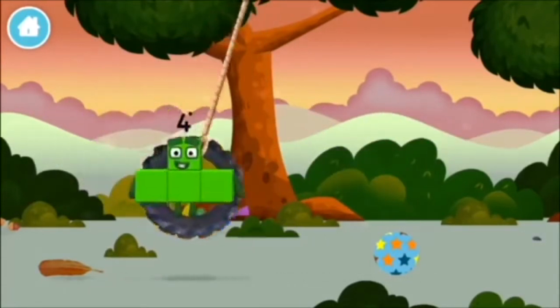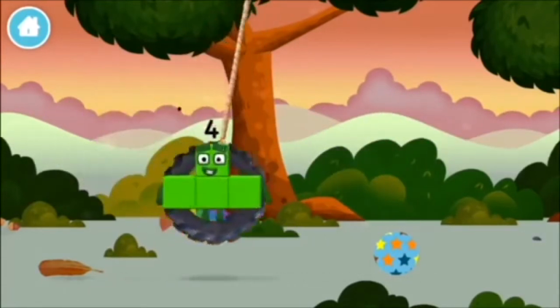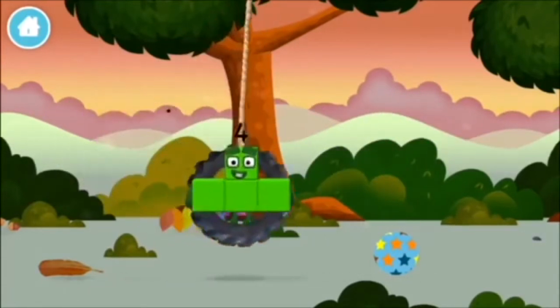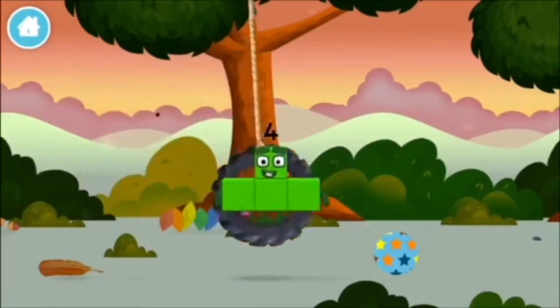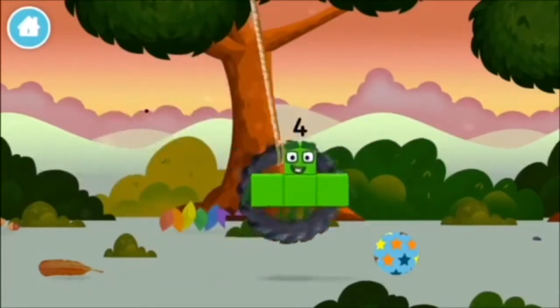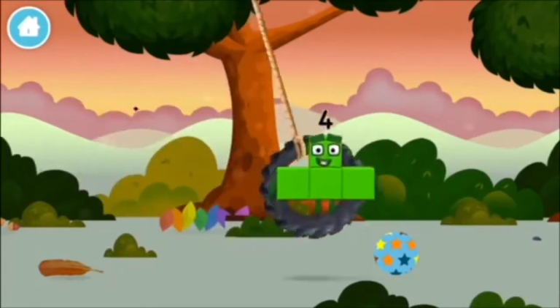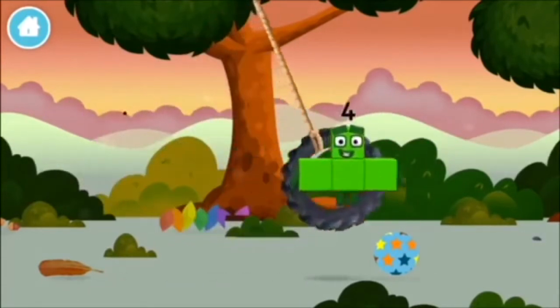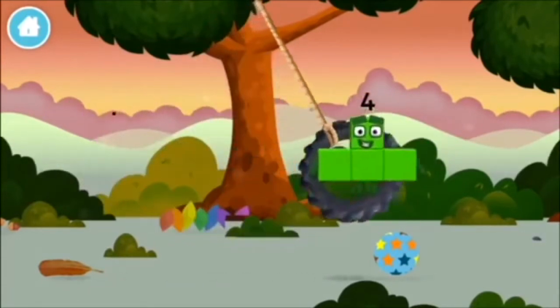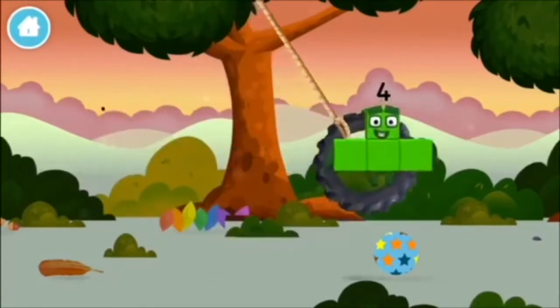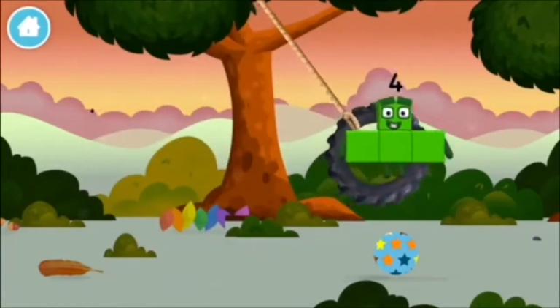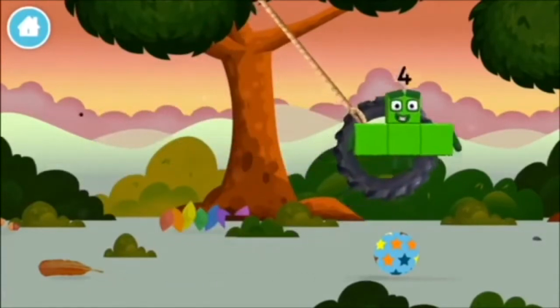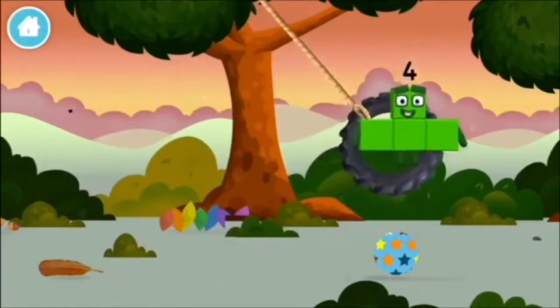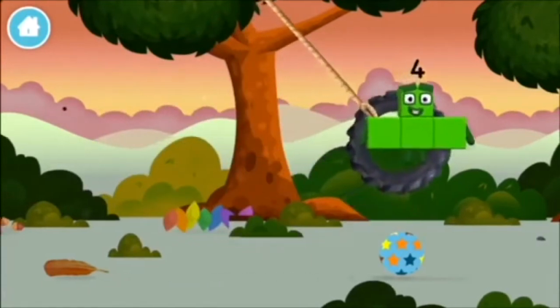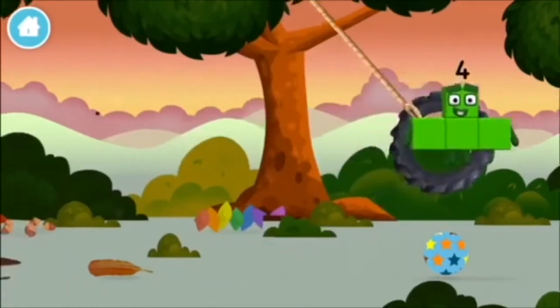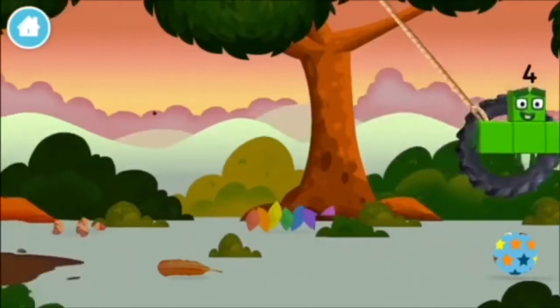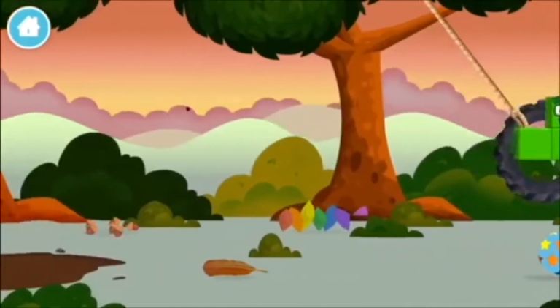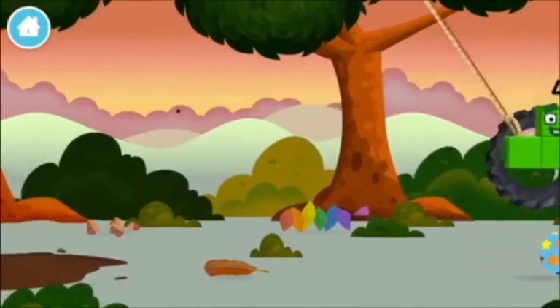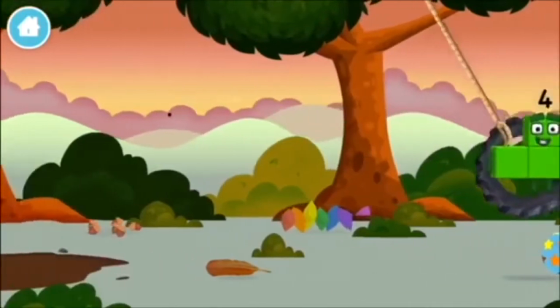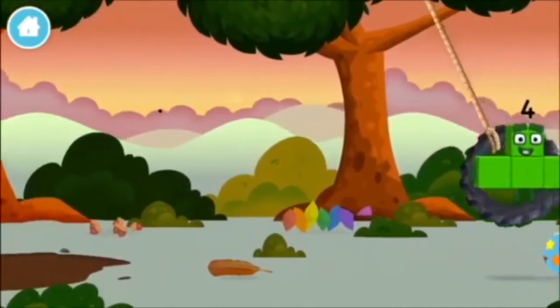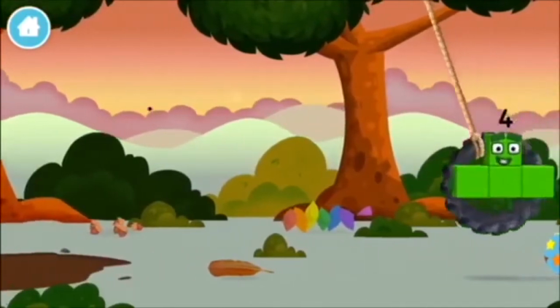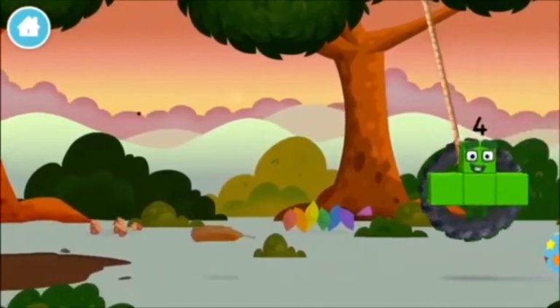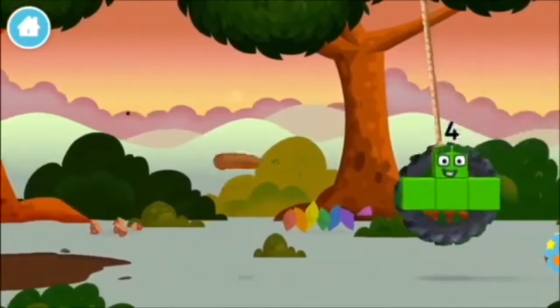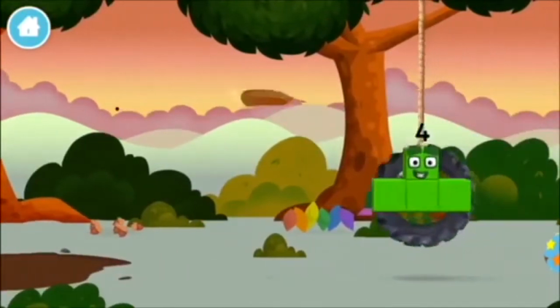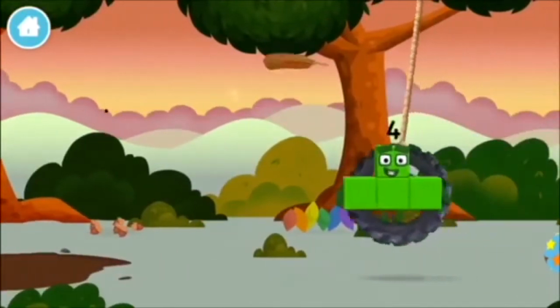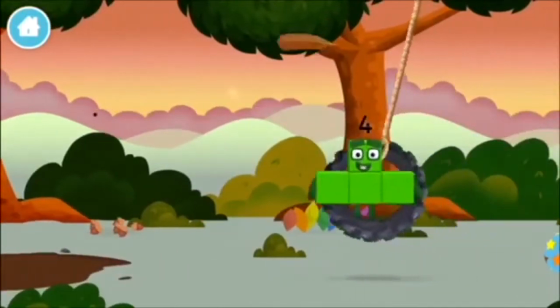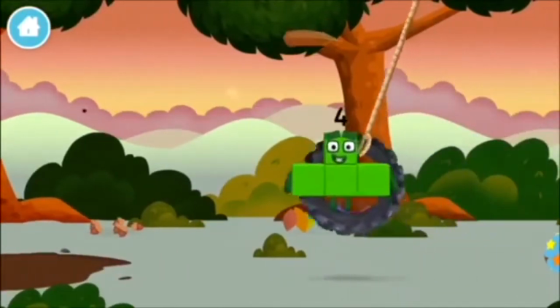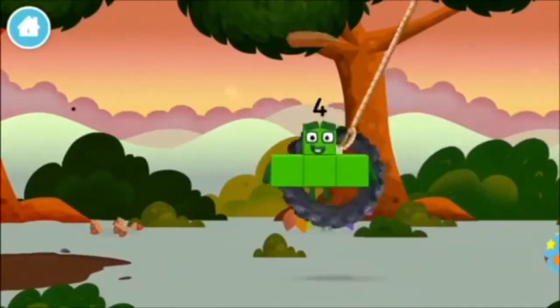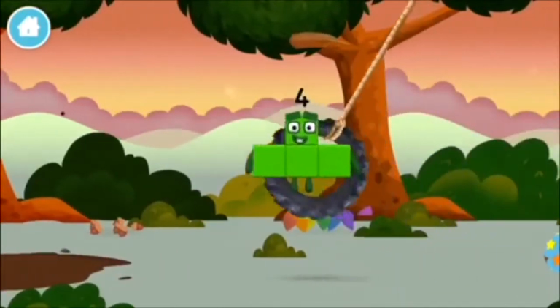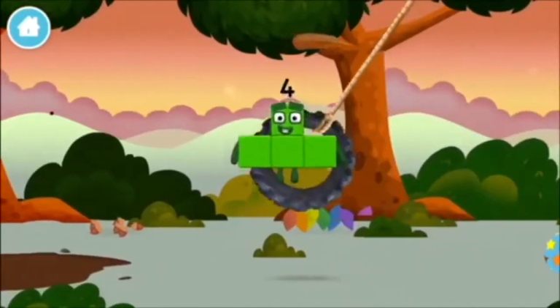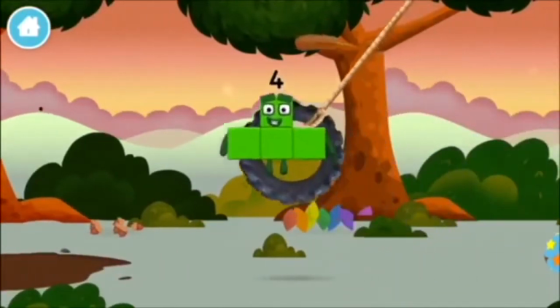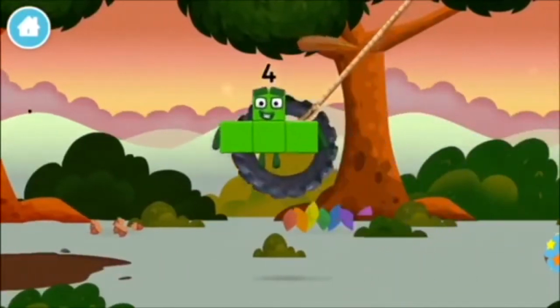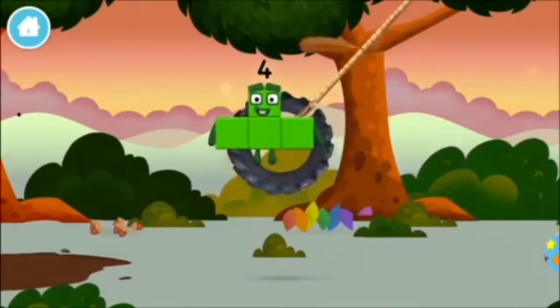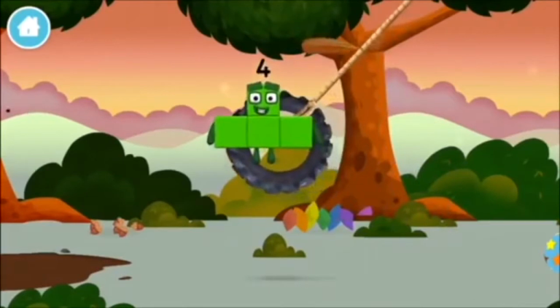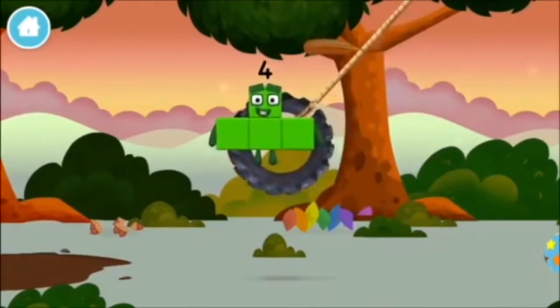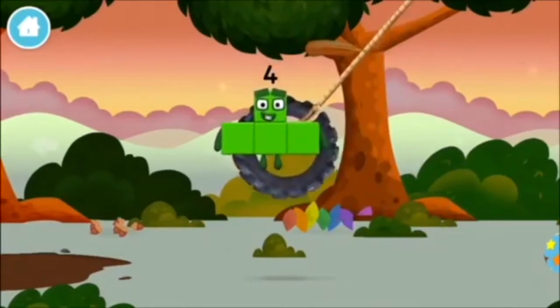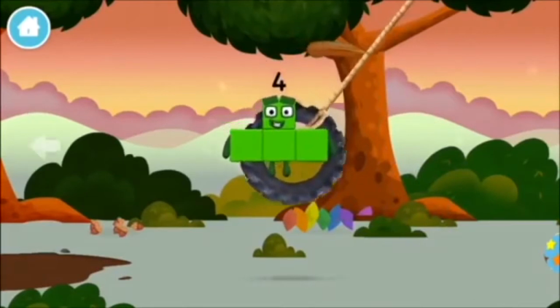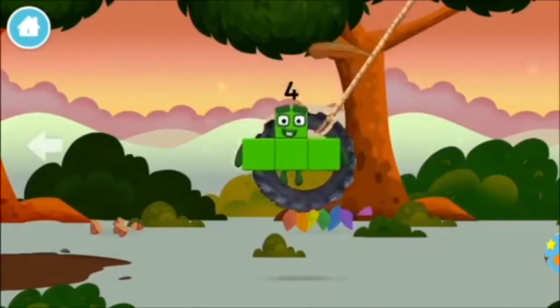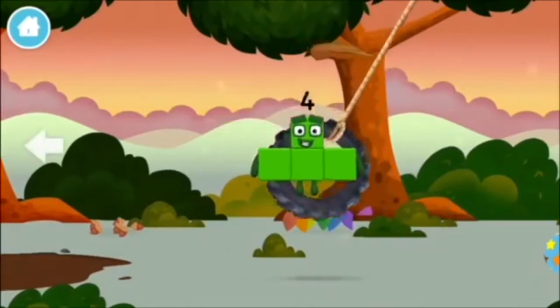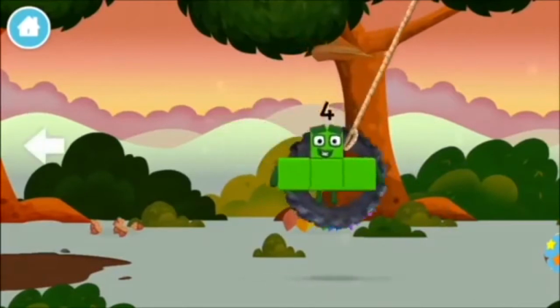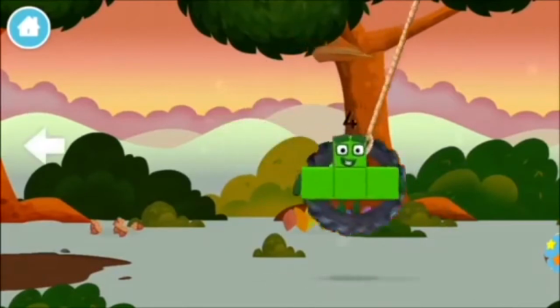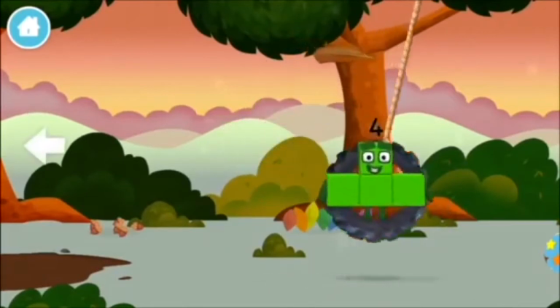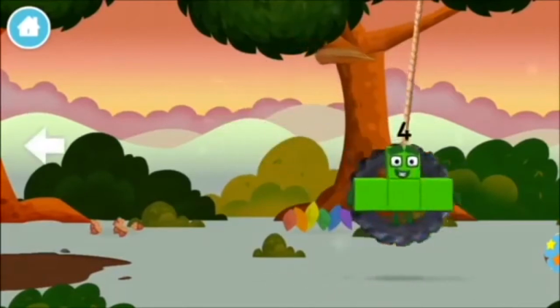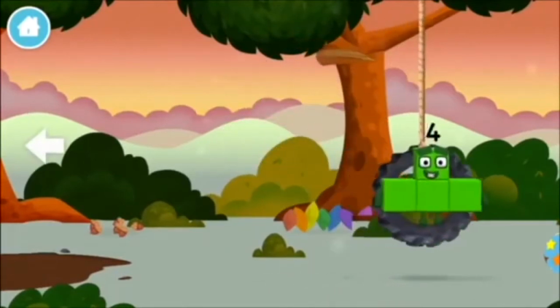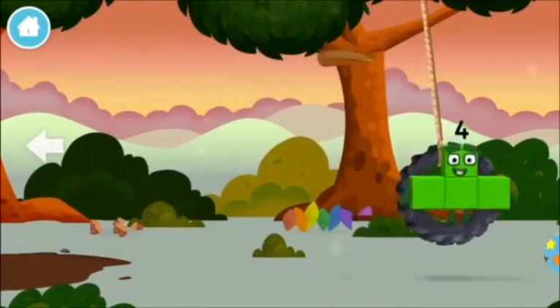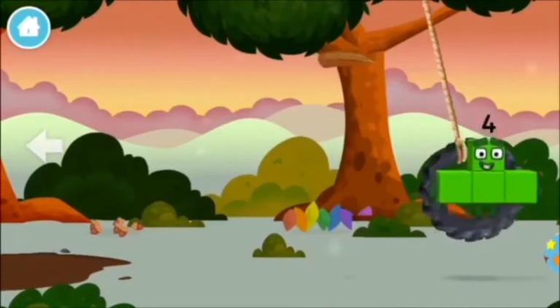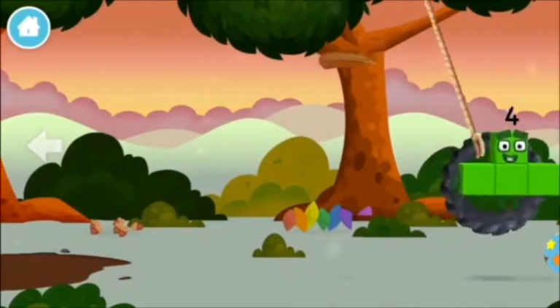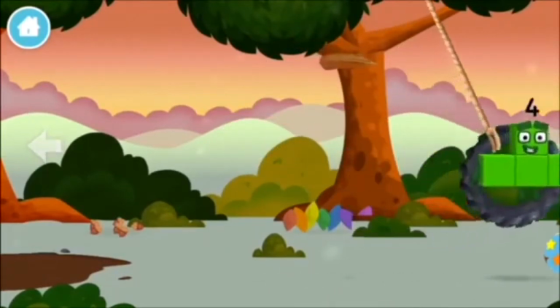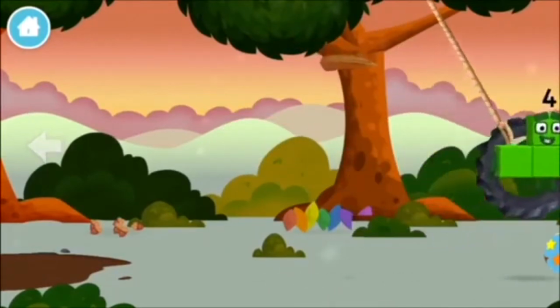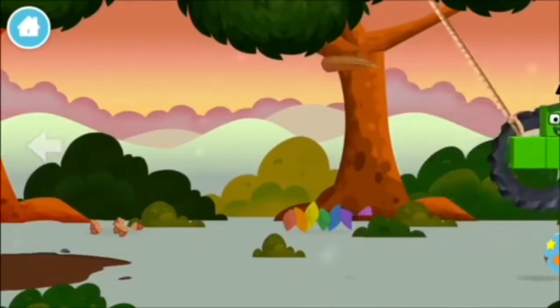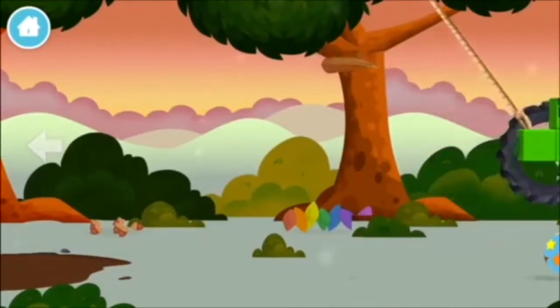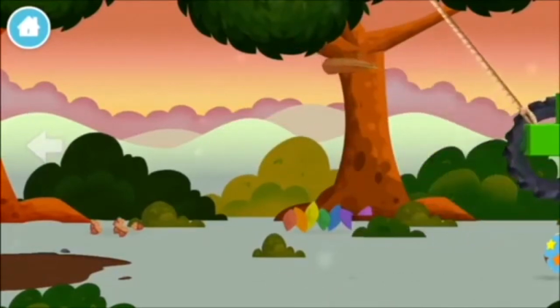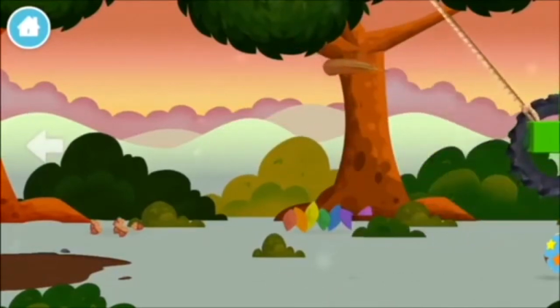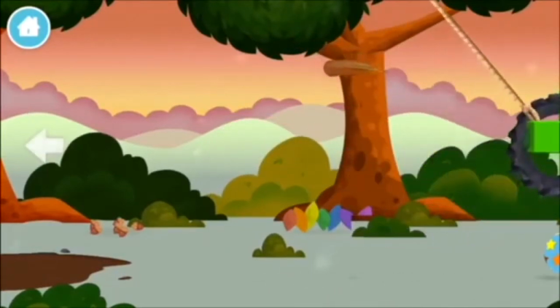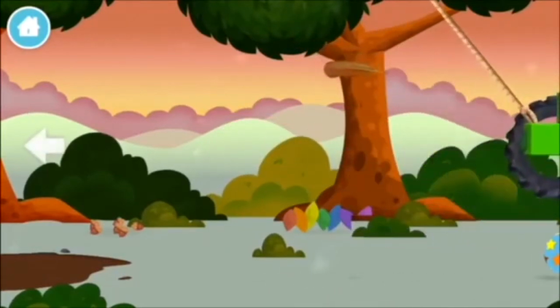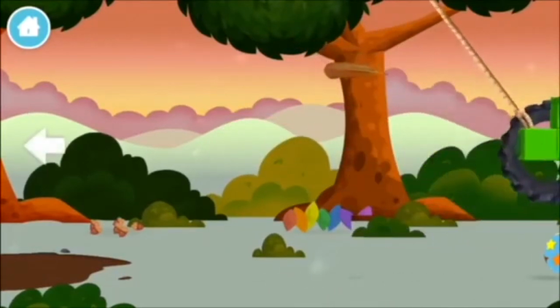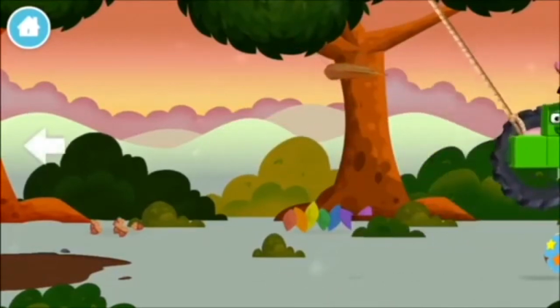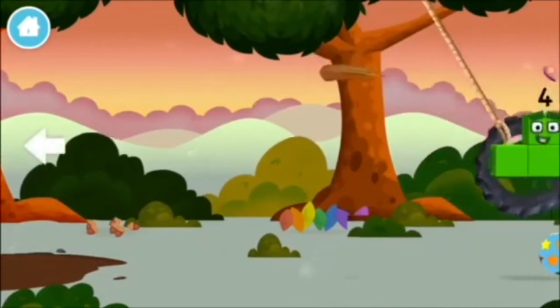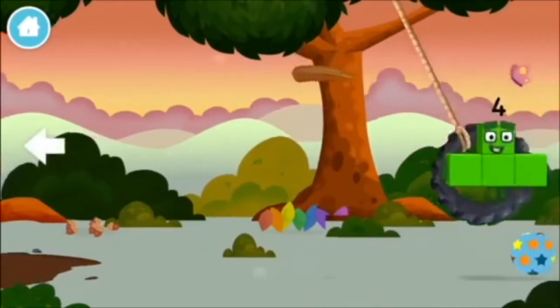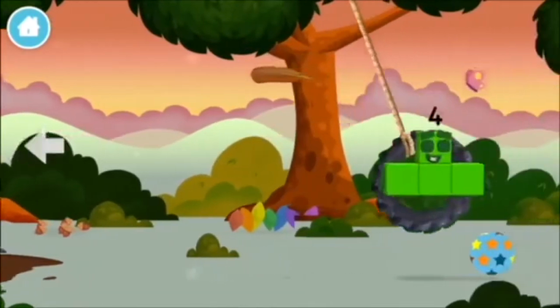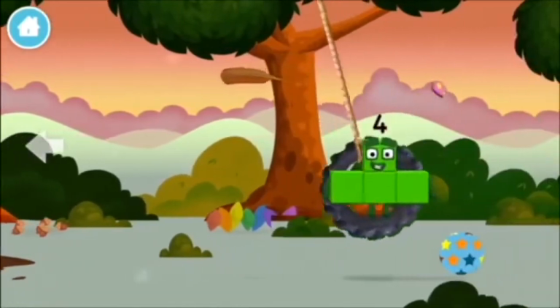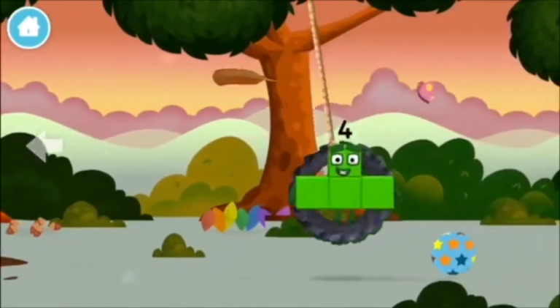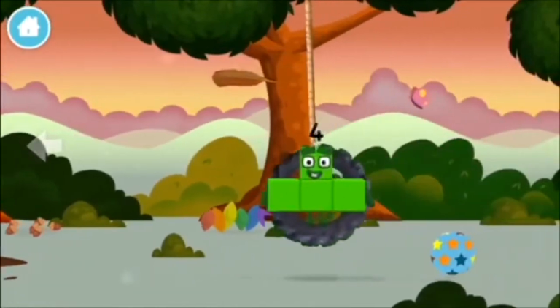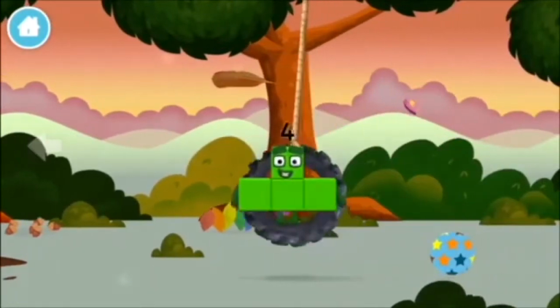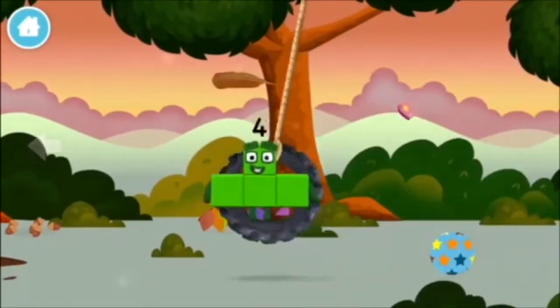4 birds in a nest! A trampoline! You found one!